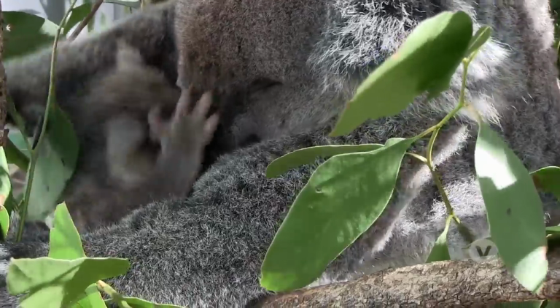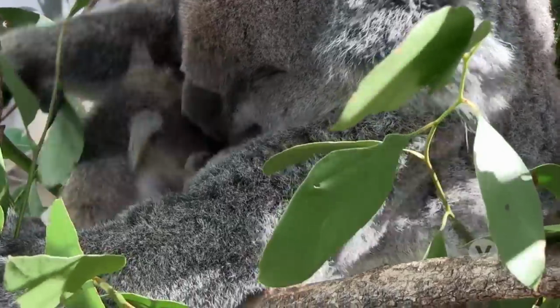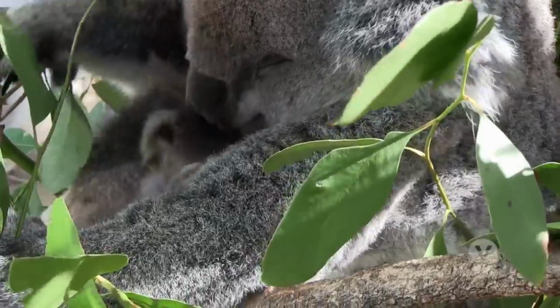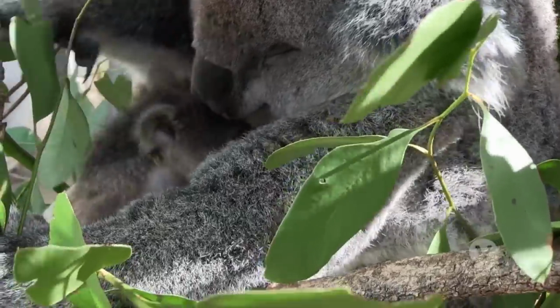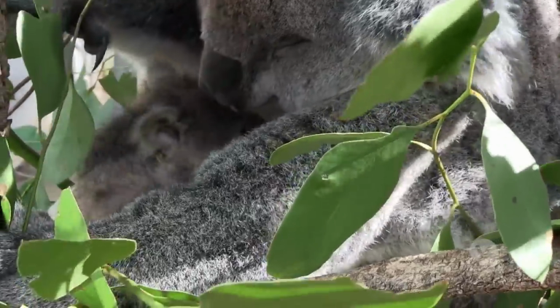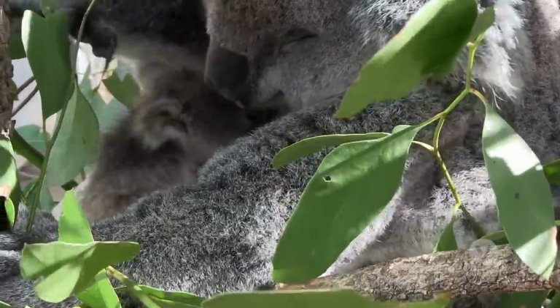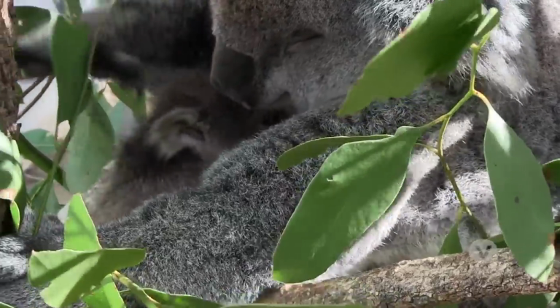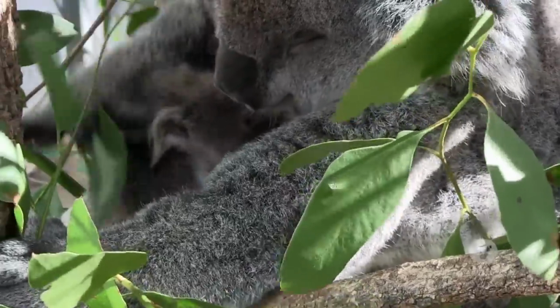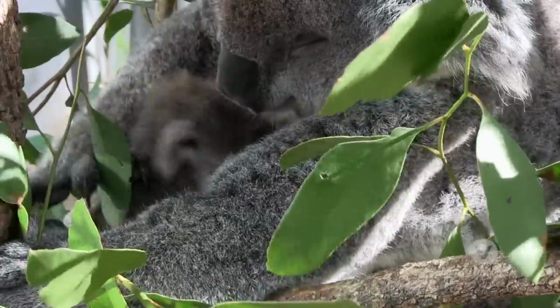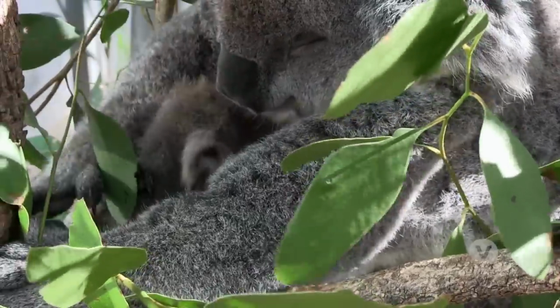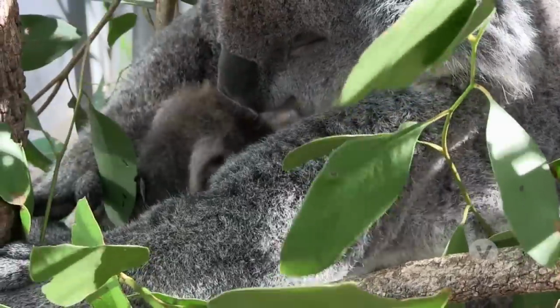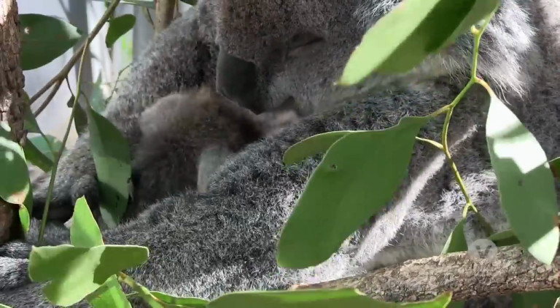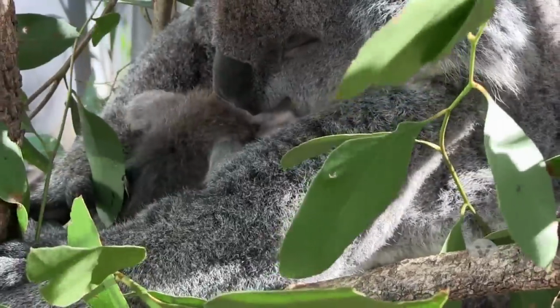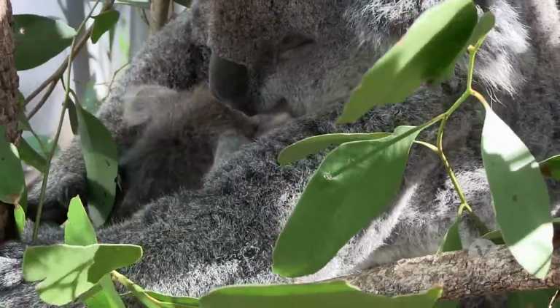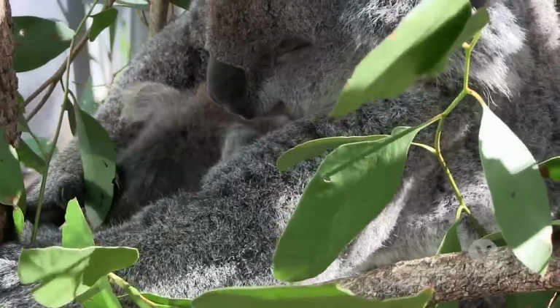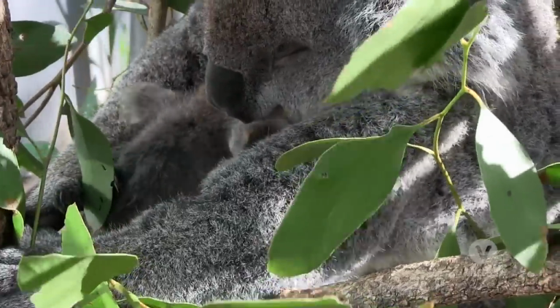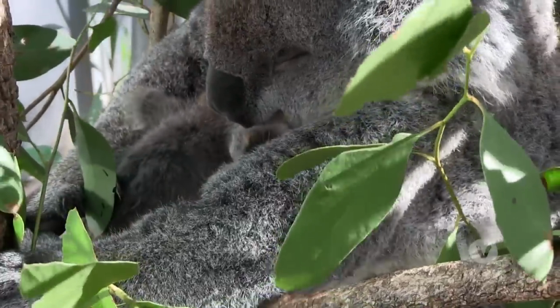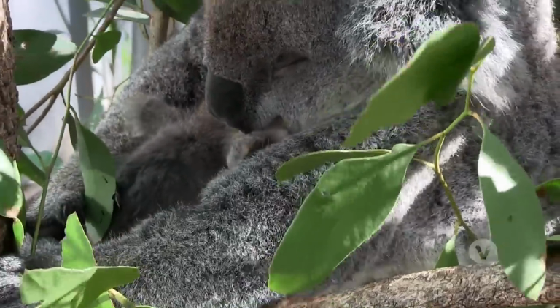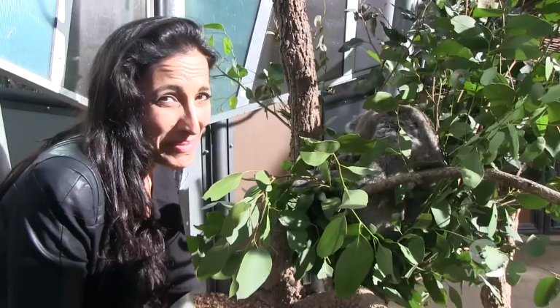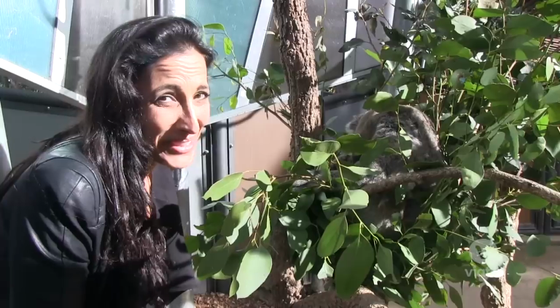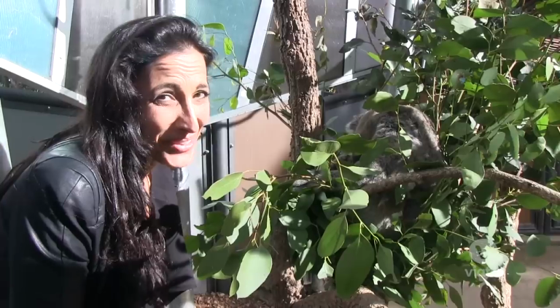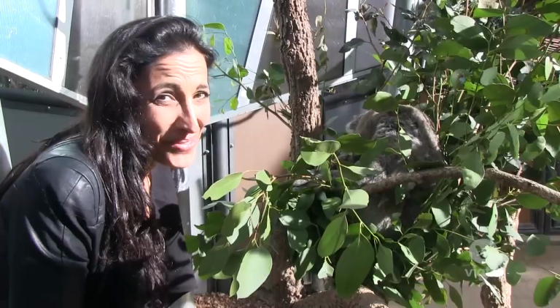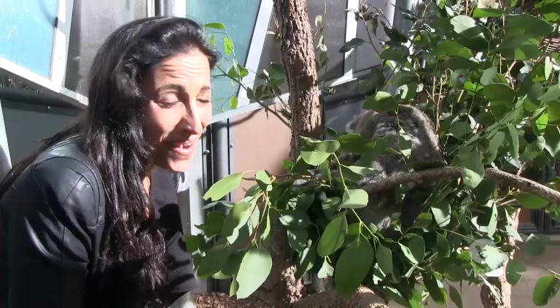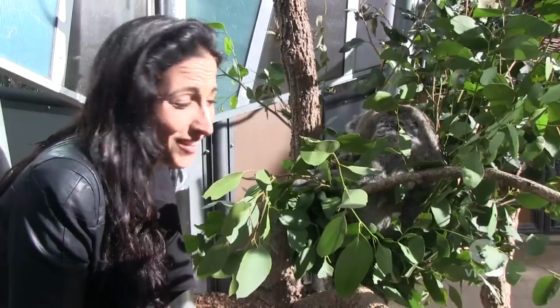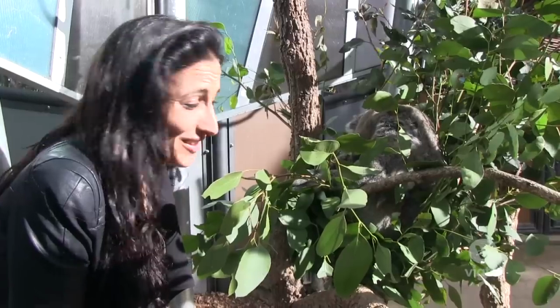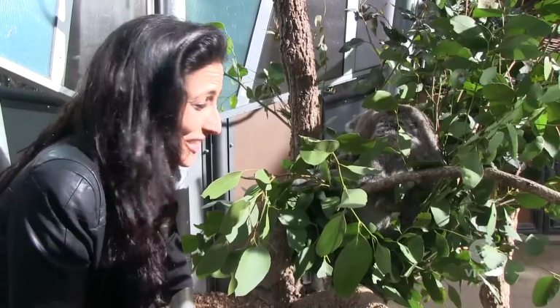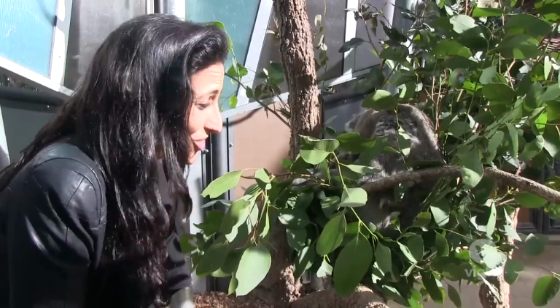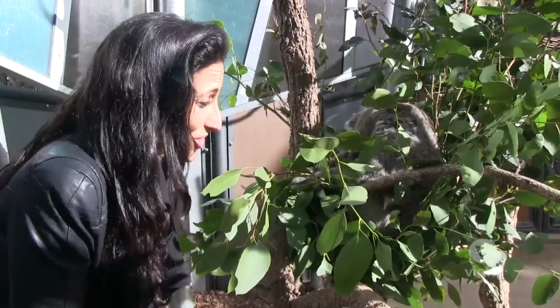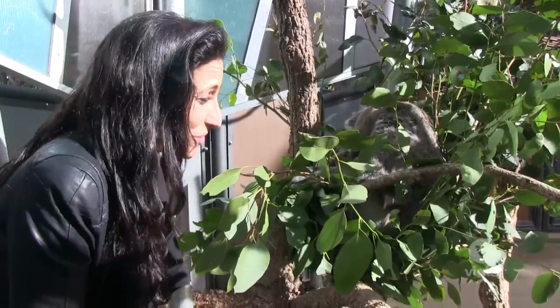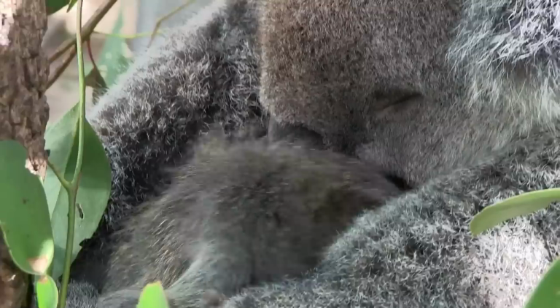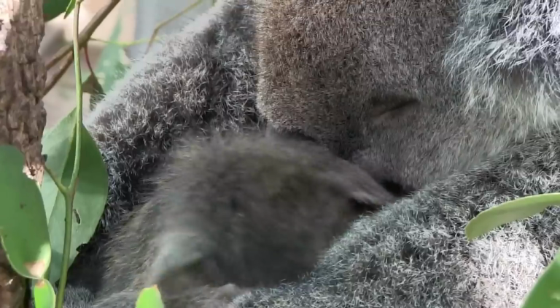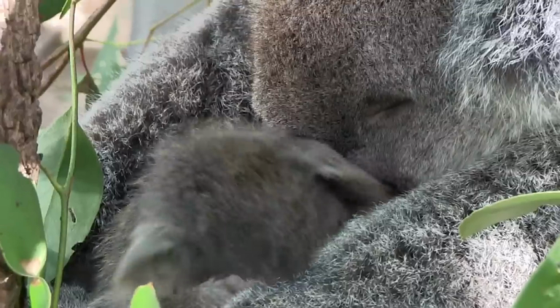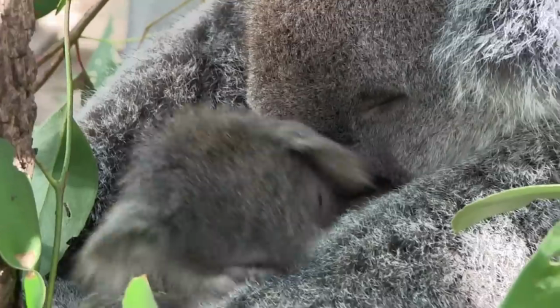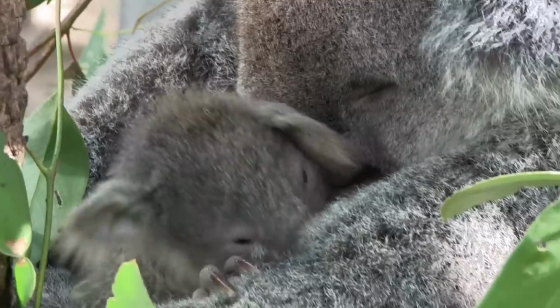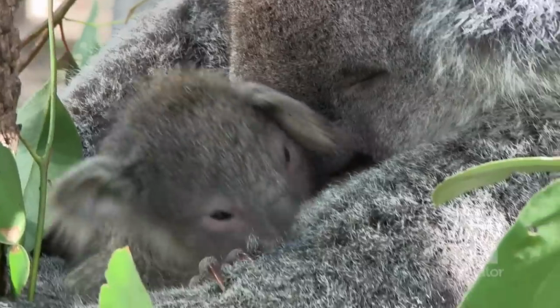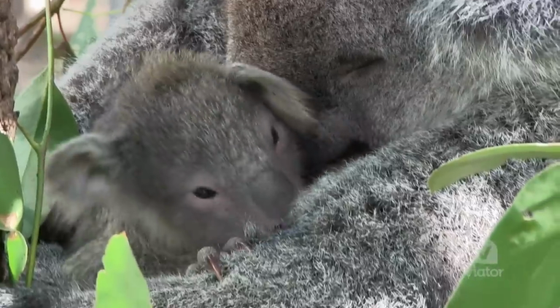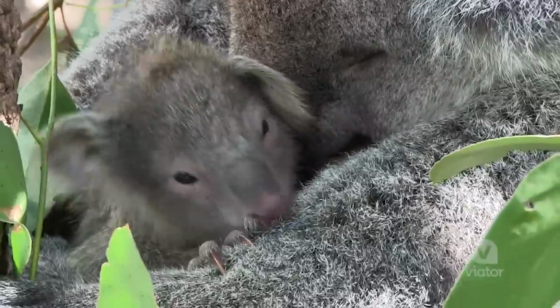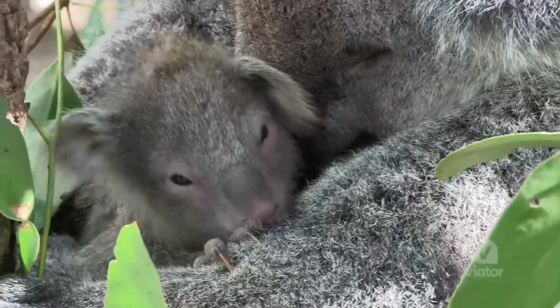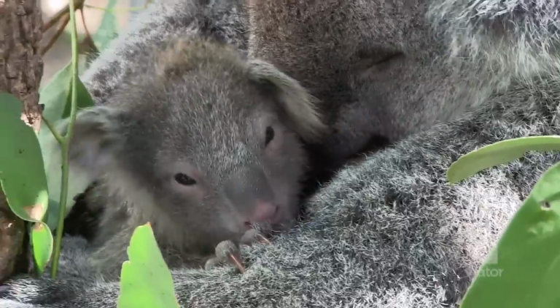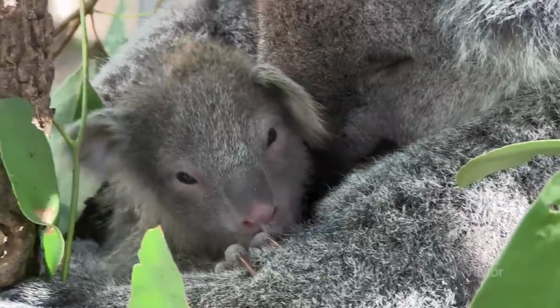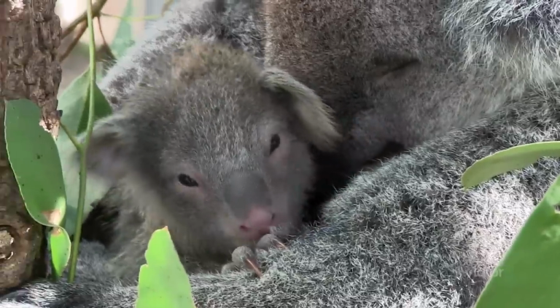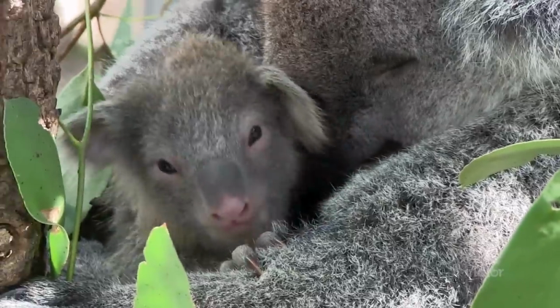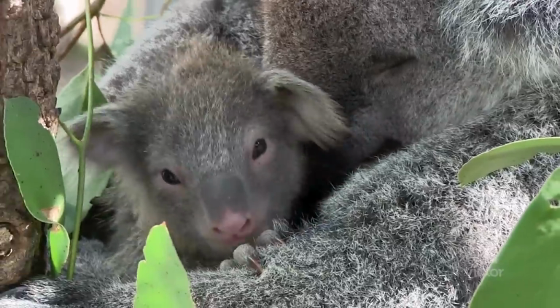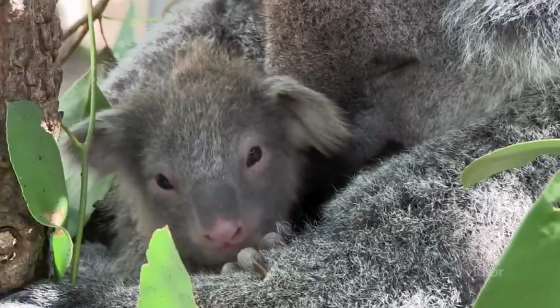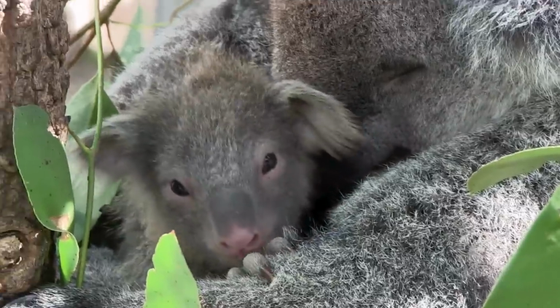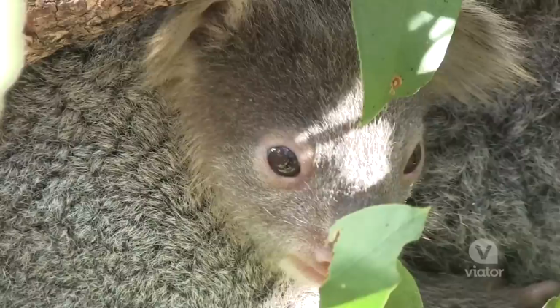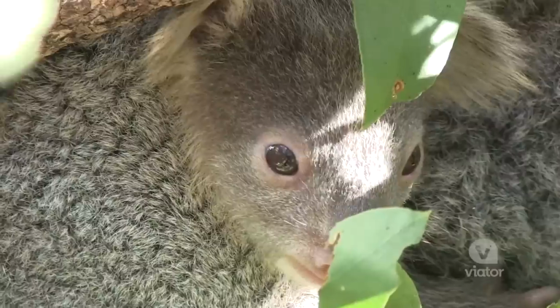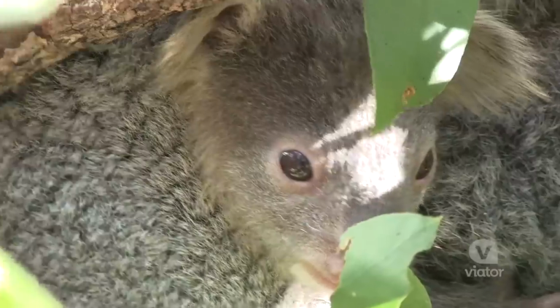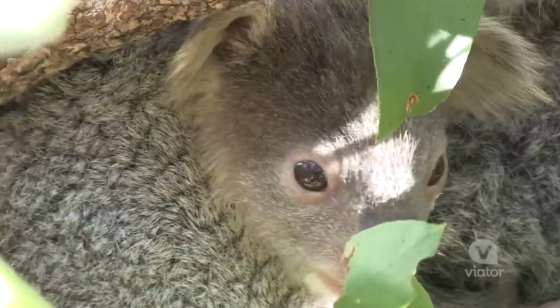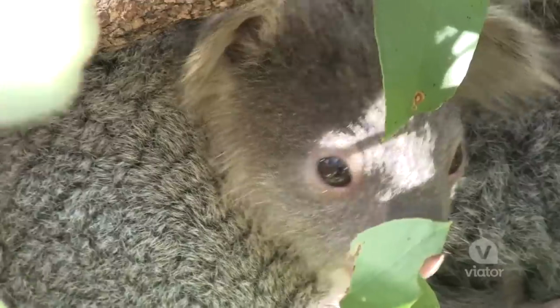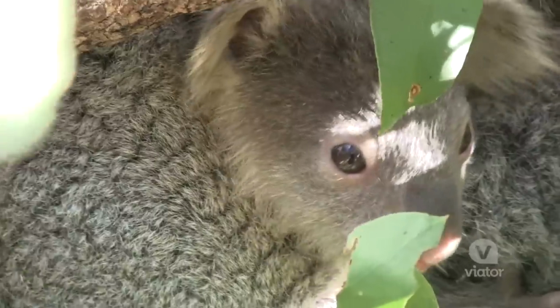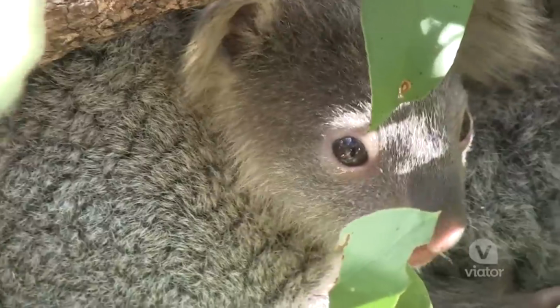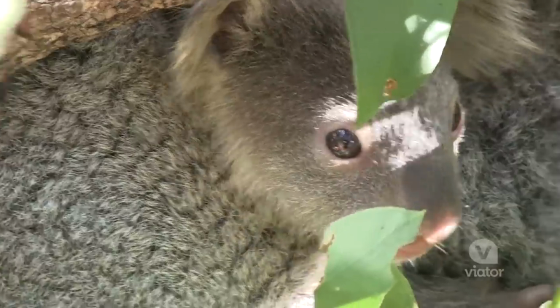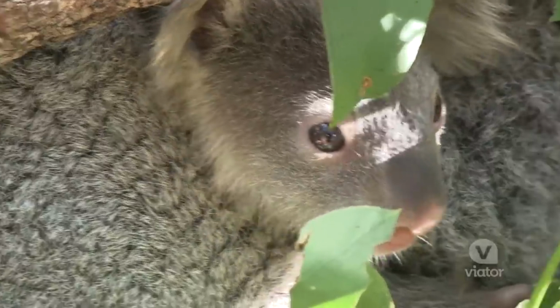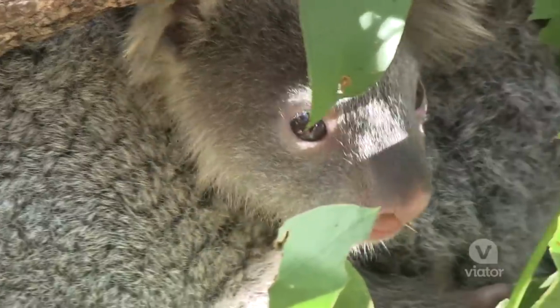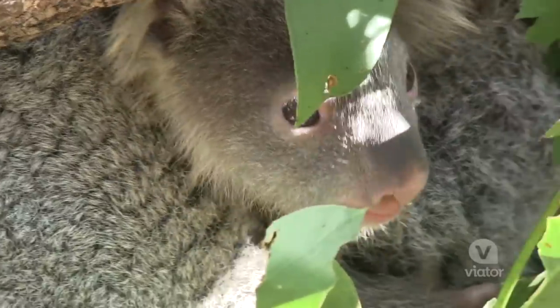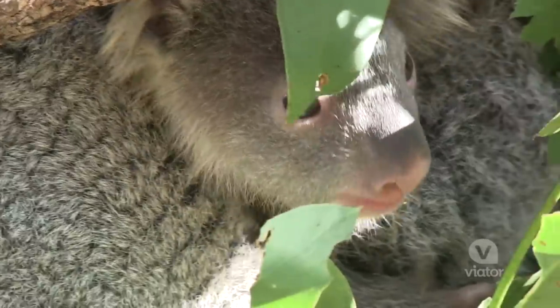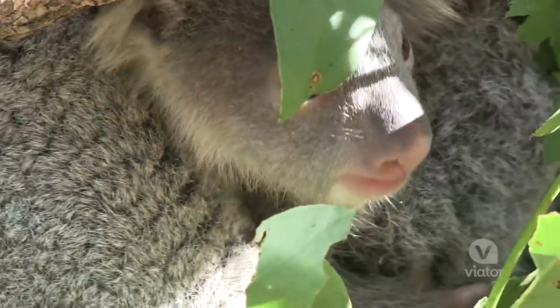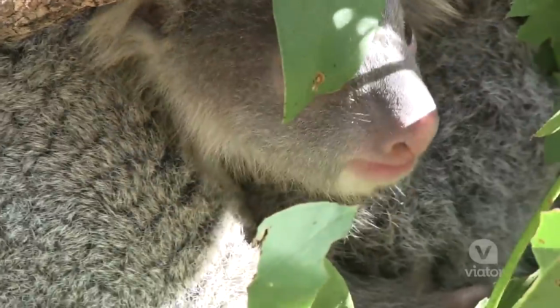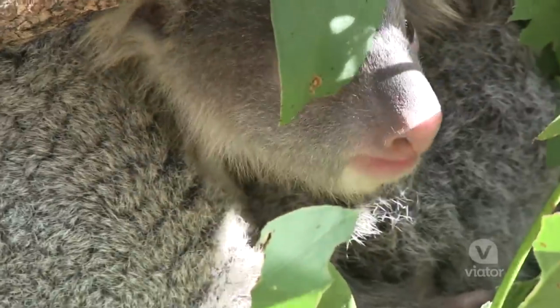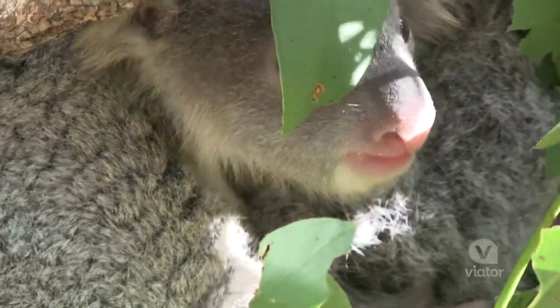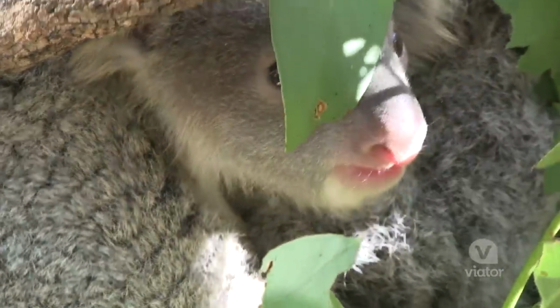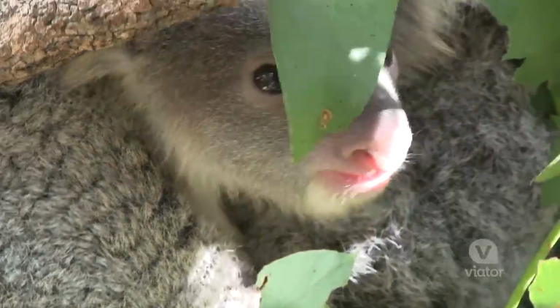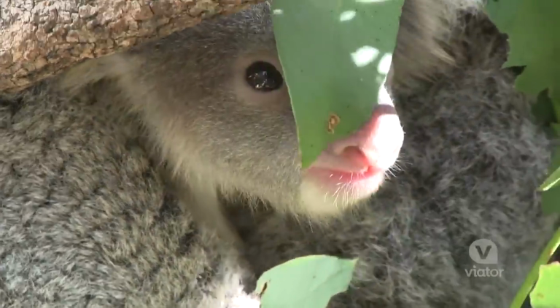Oh my gosh — a baby koala! He just emerged from the pouch two days ago. This is incredible.